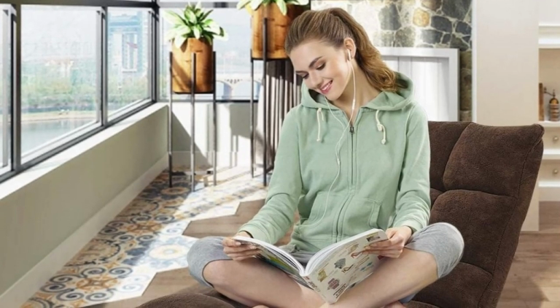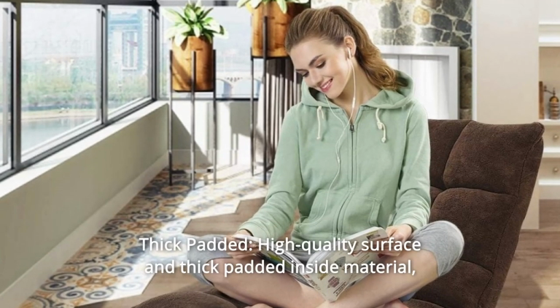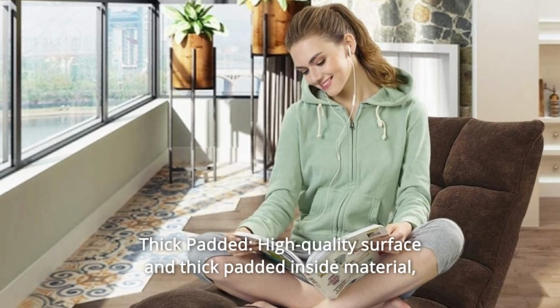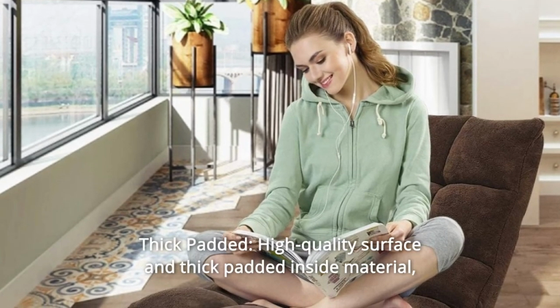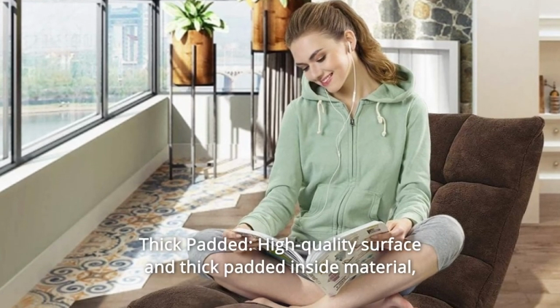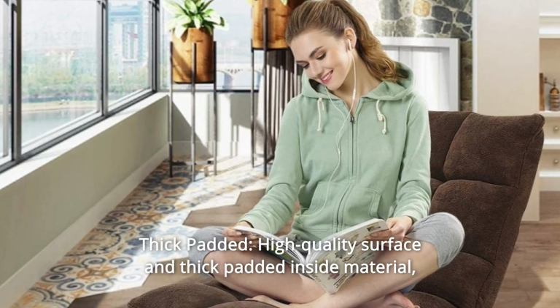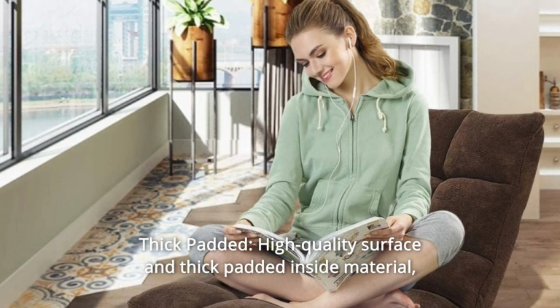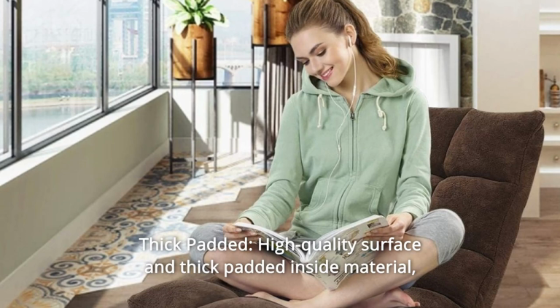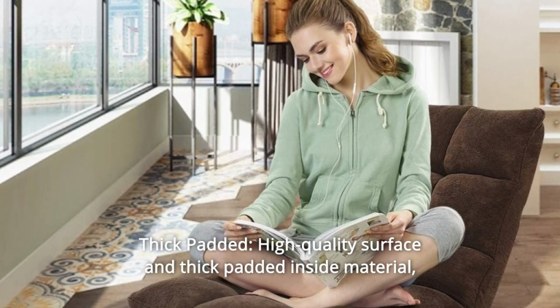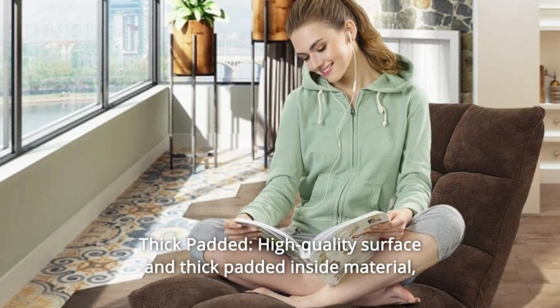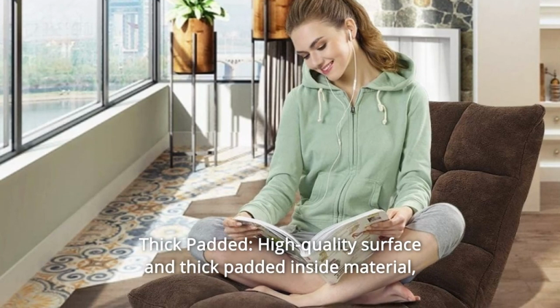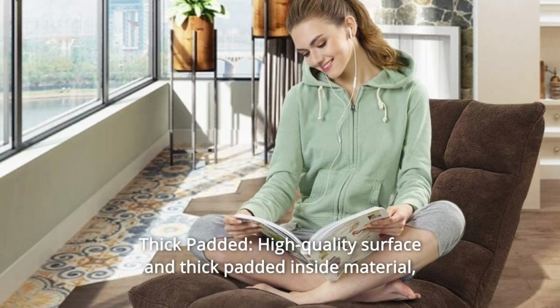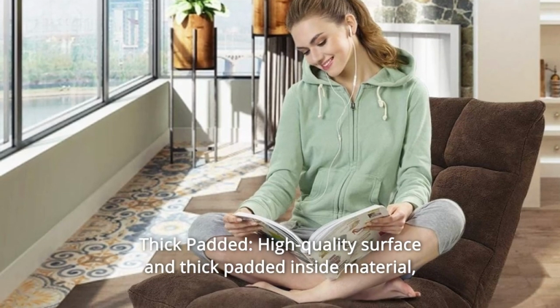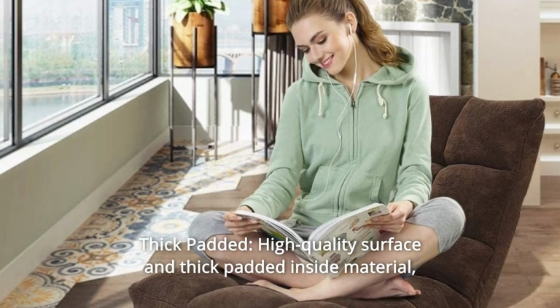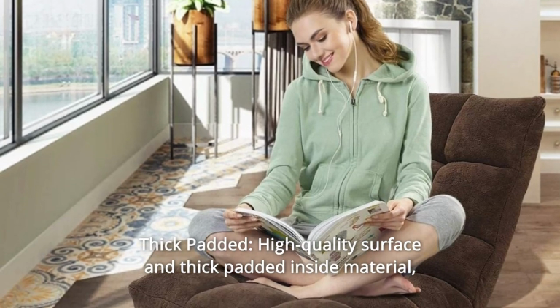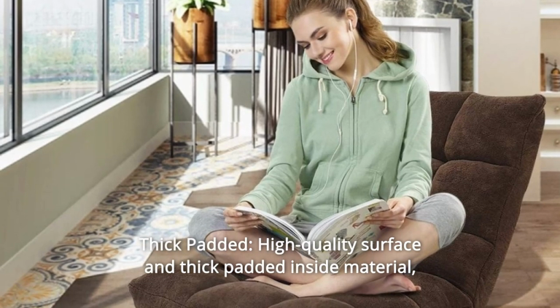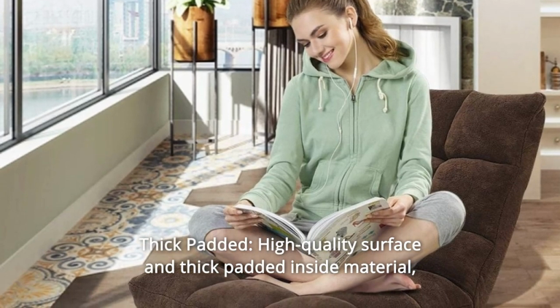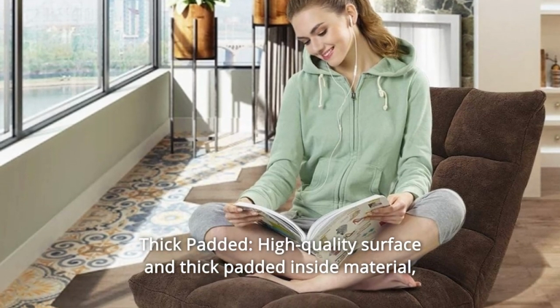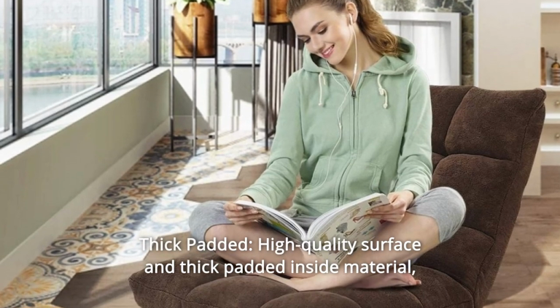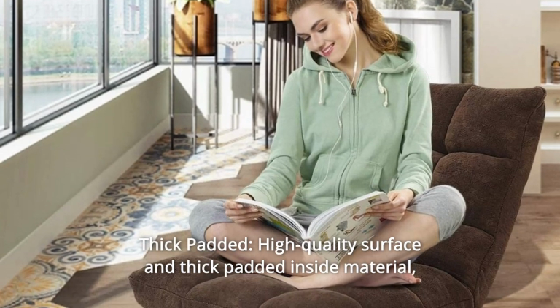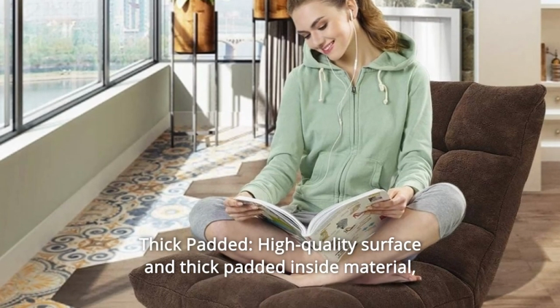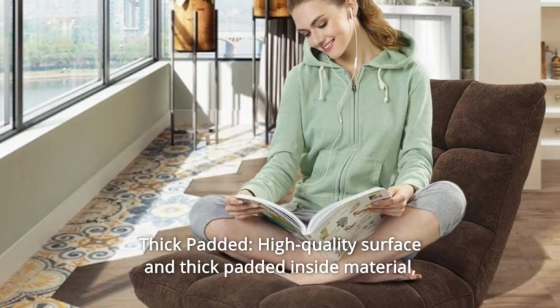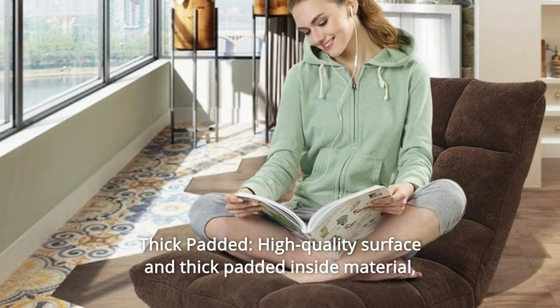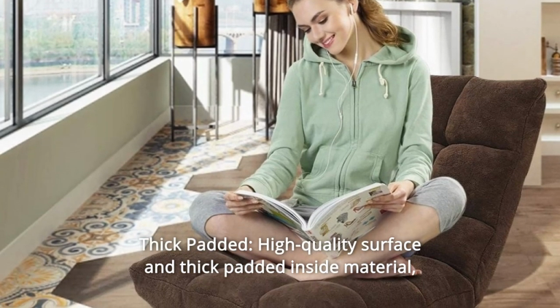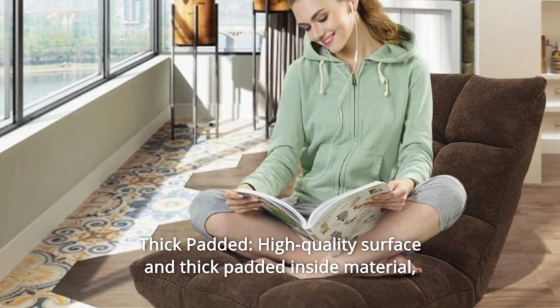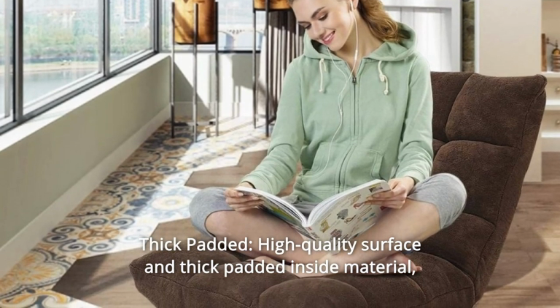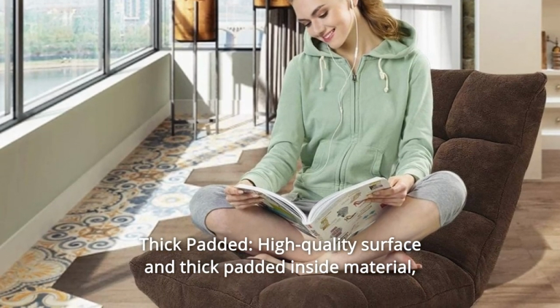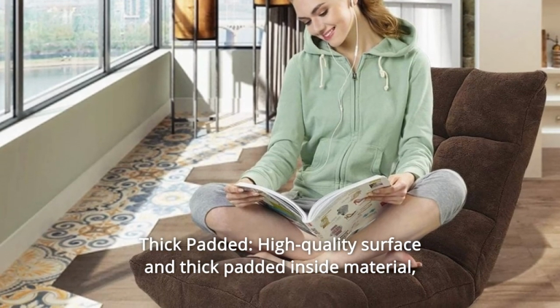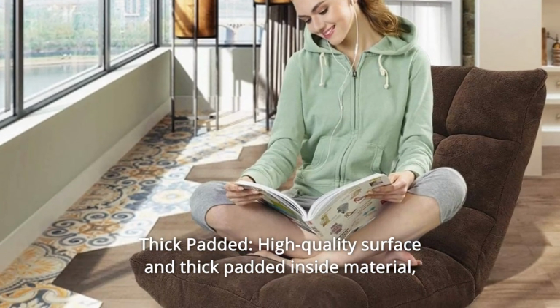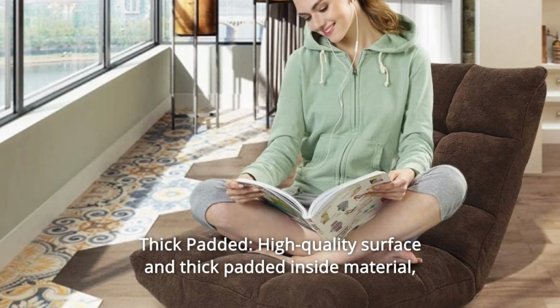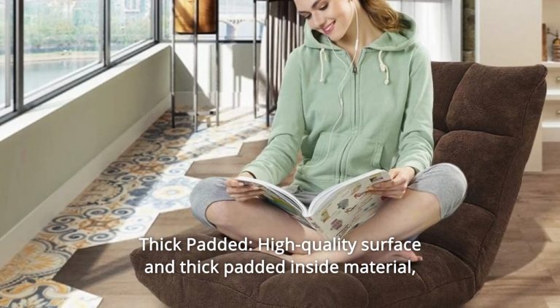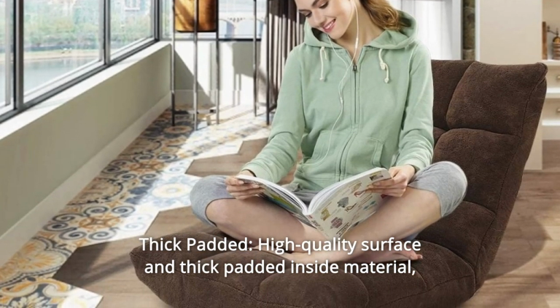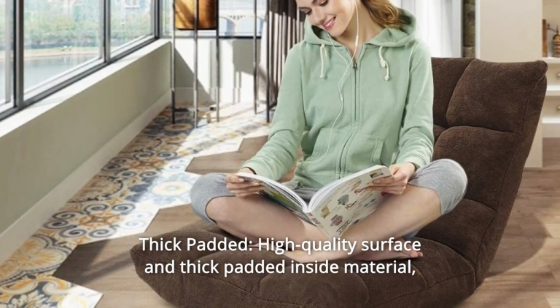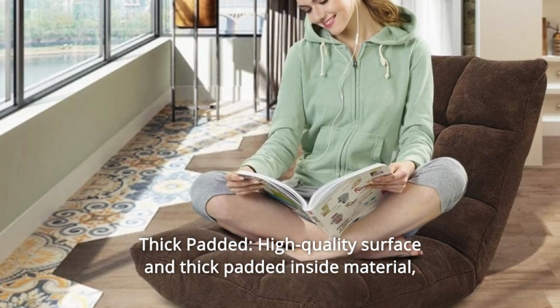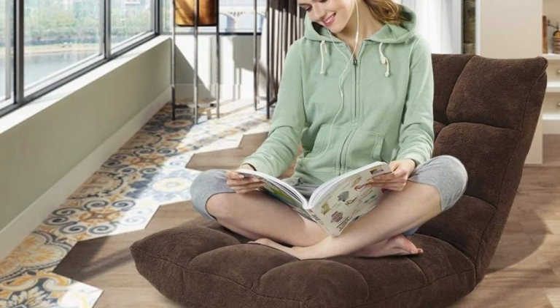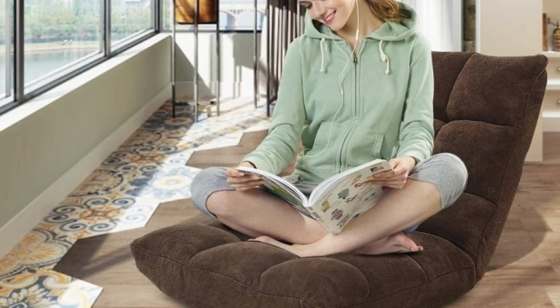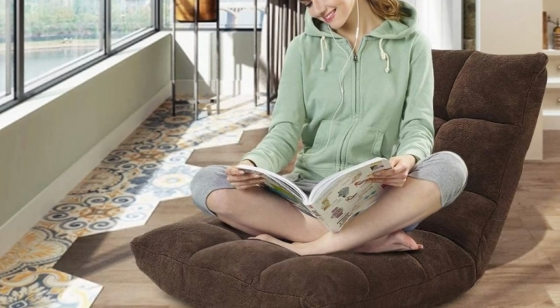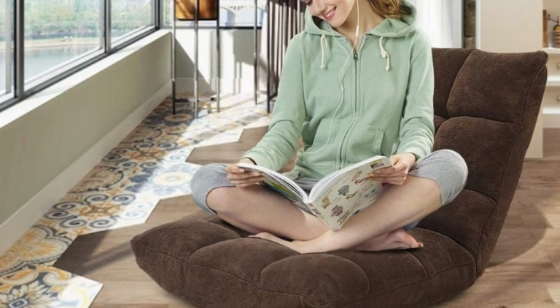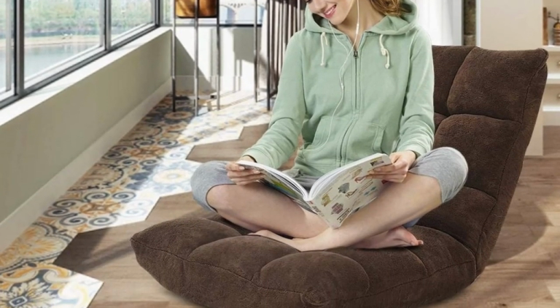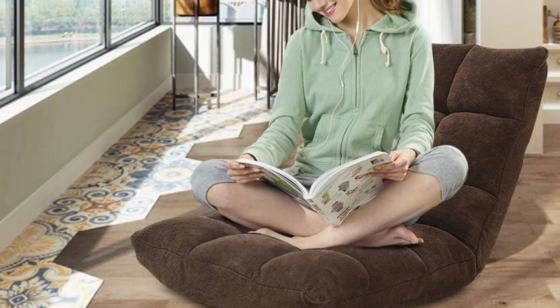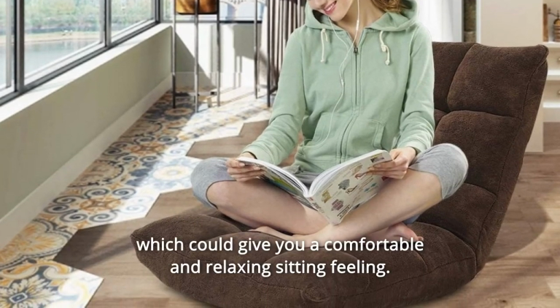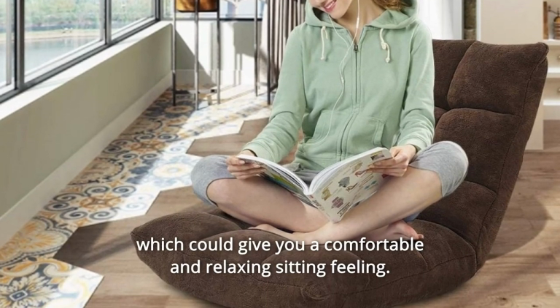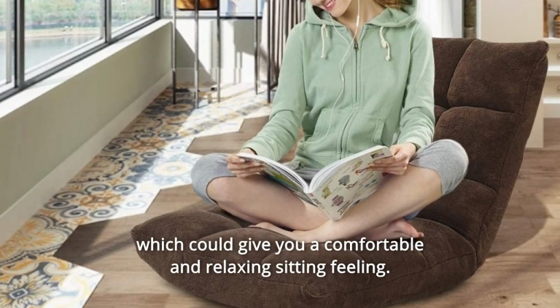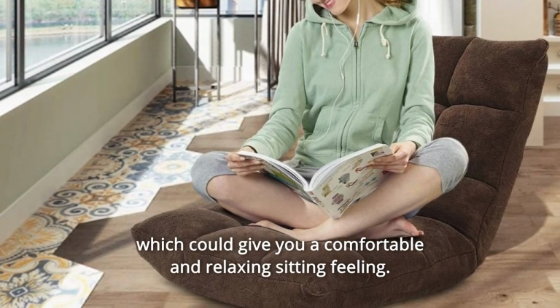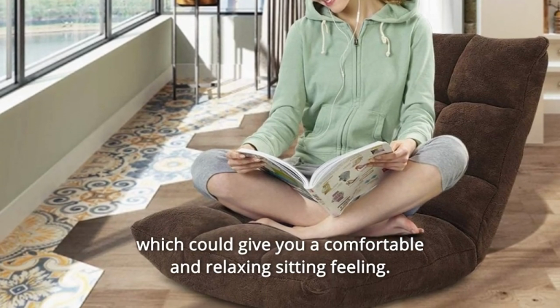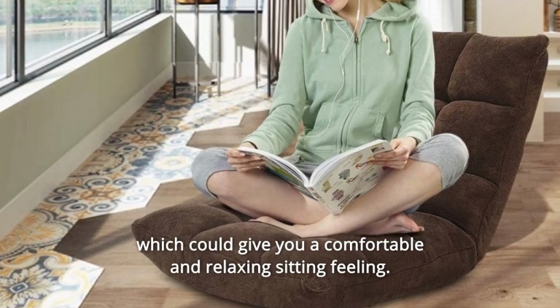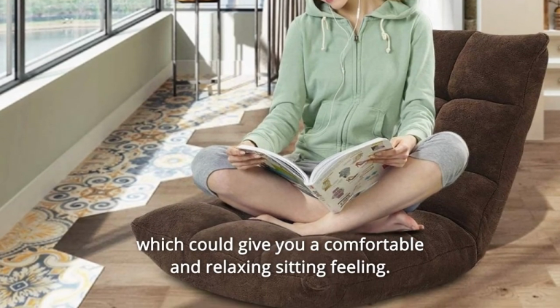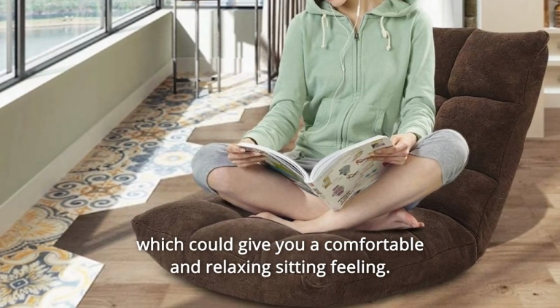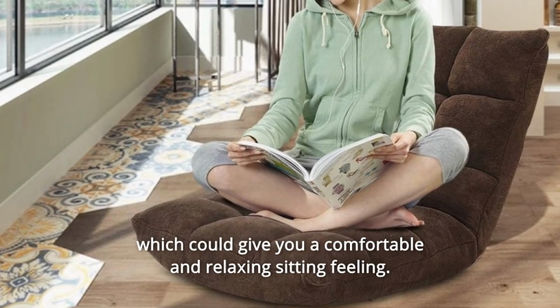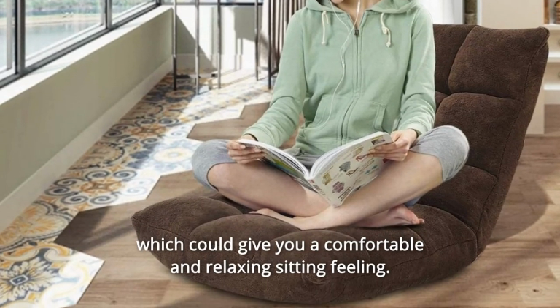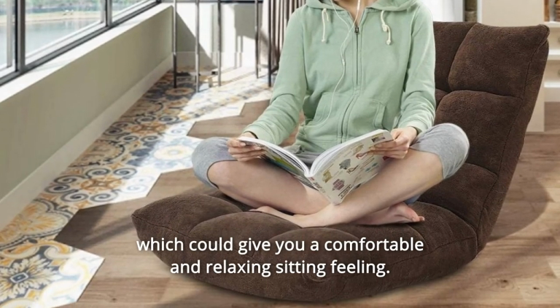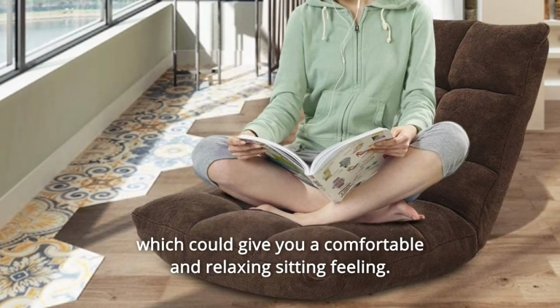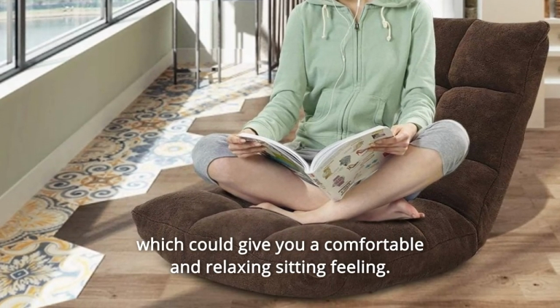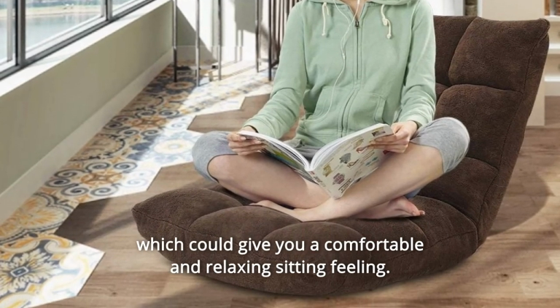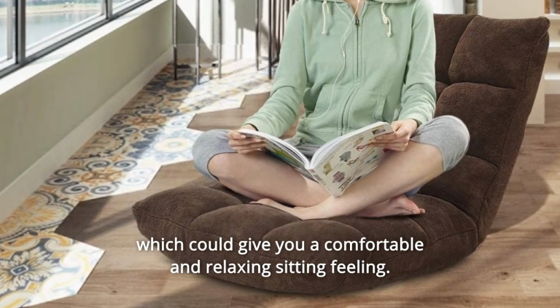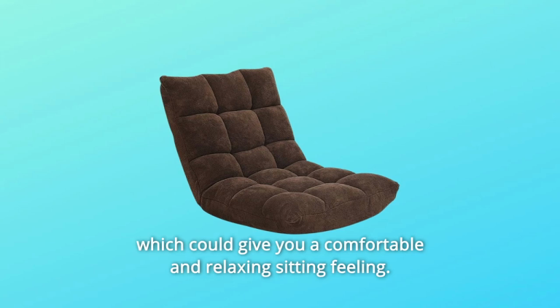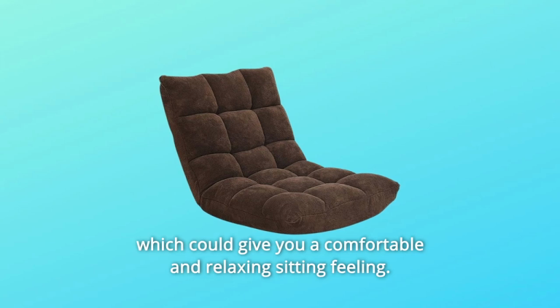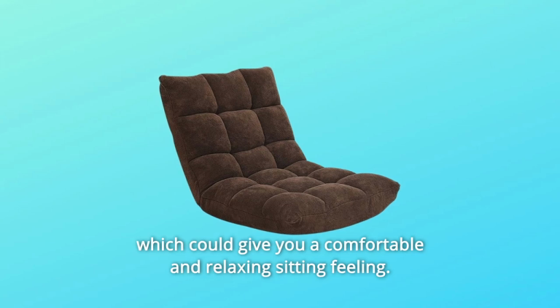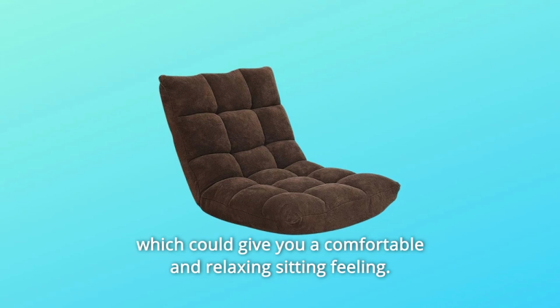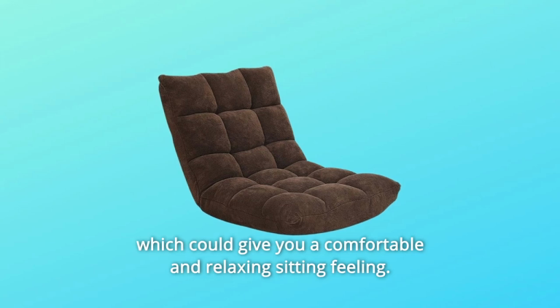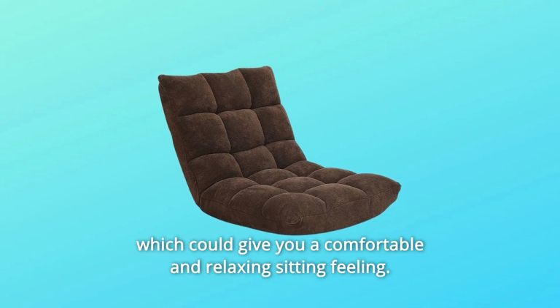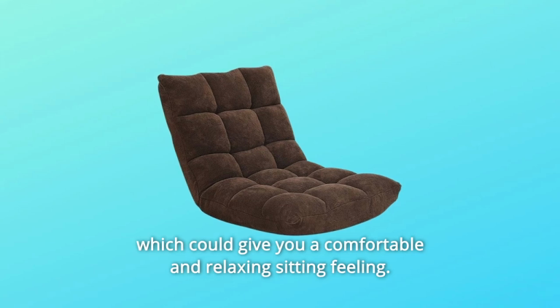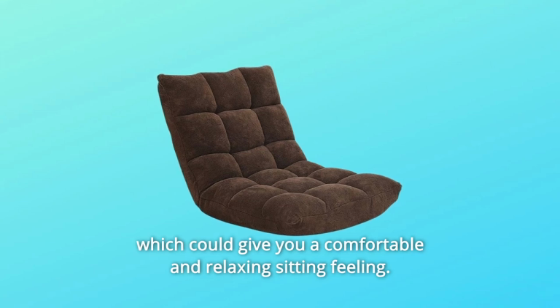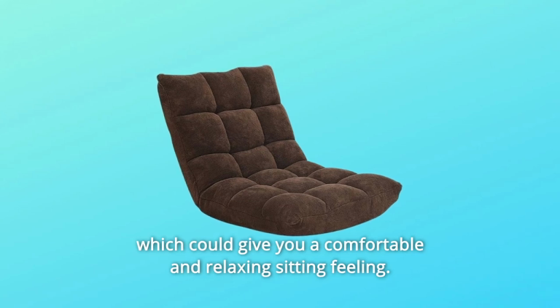Number 4: Thick padded. High quality surface and thick padded inside material, which could give you a comfortable and relaxing sitting feeling.